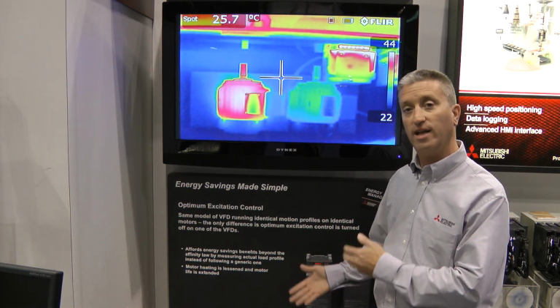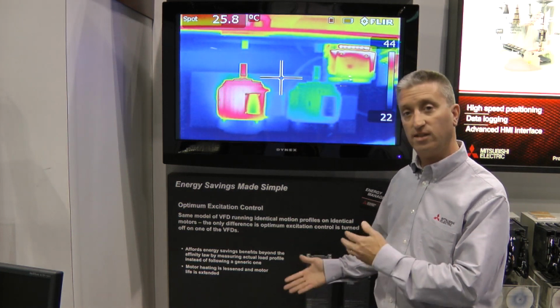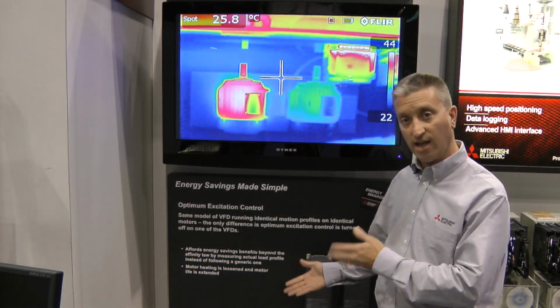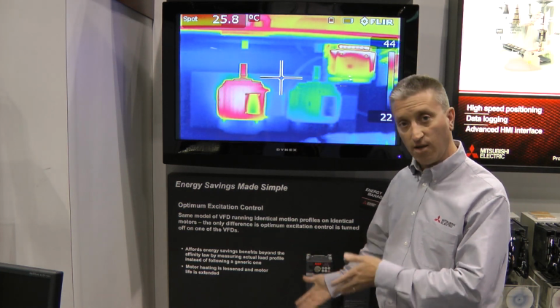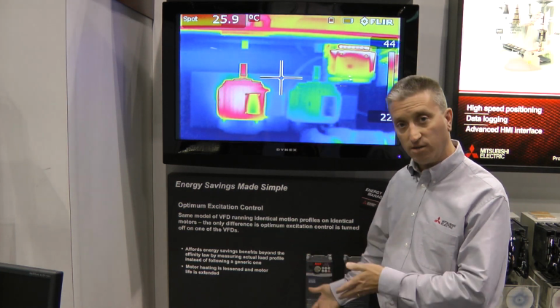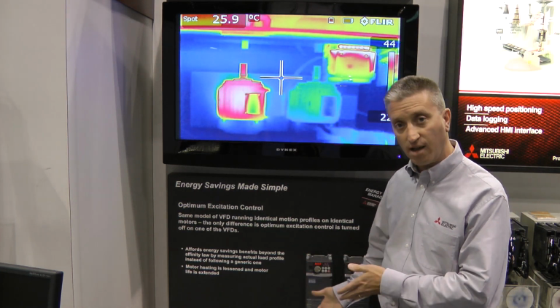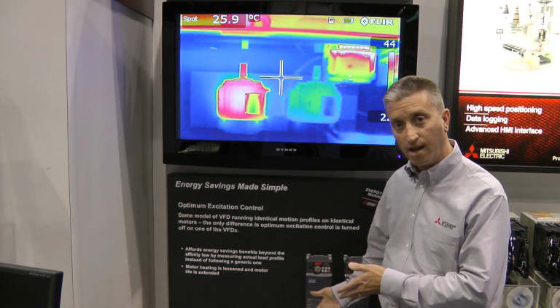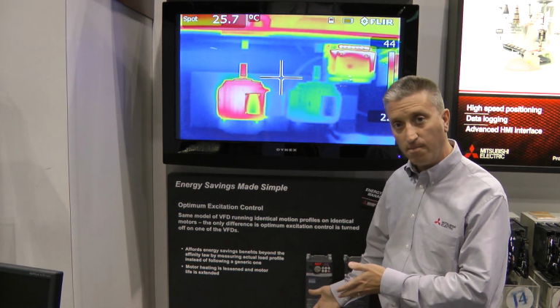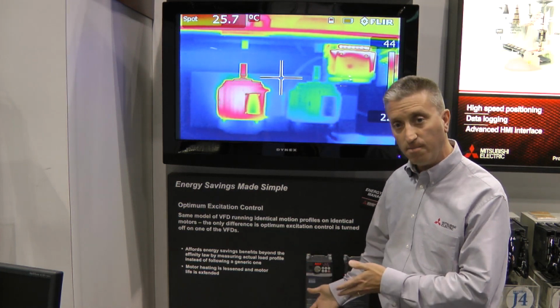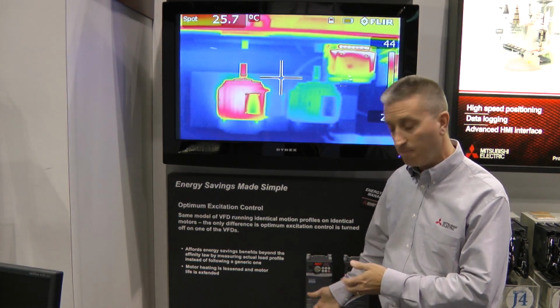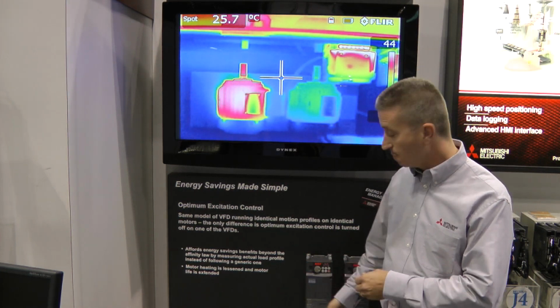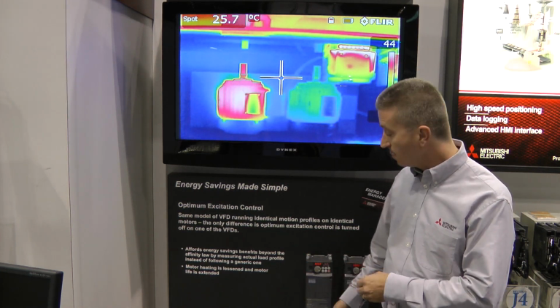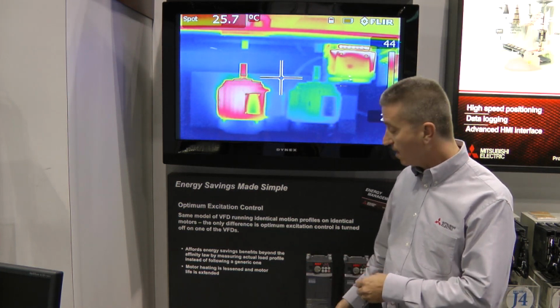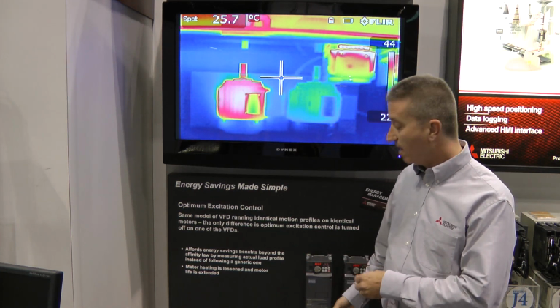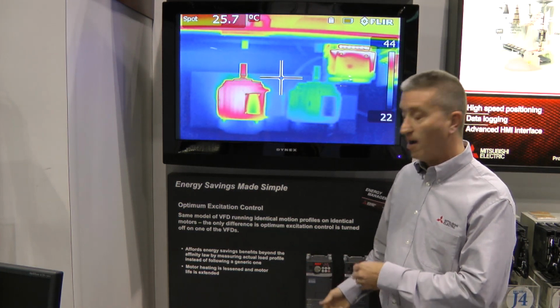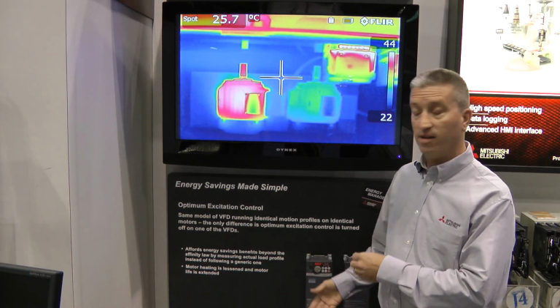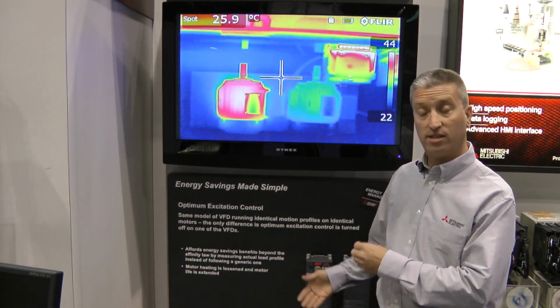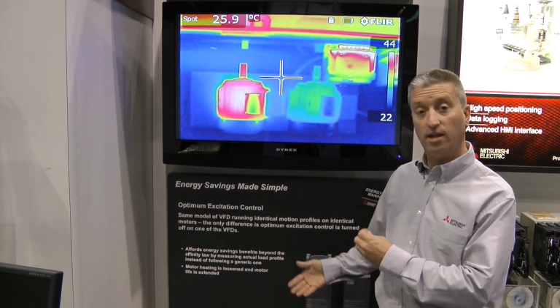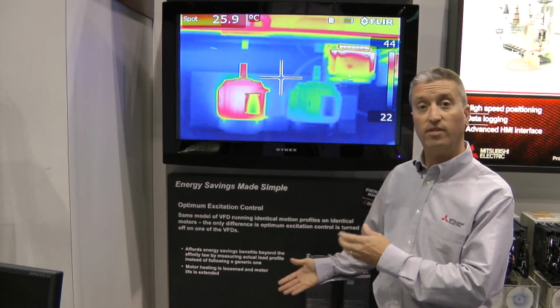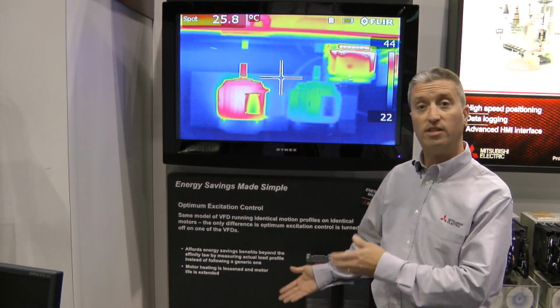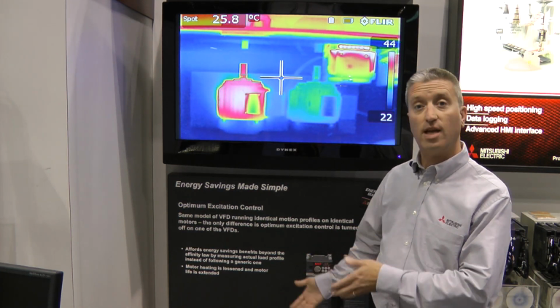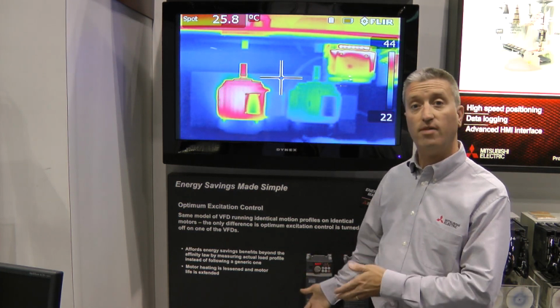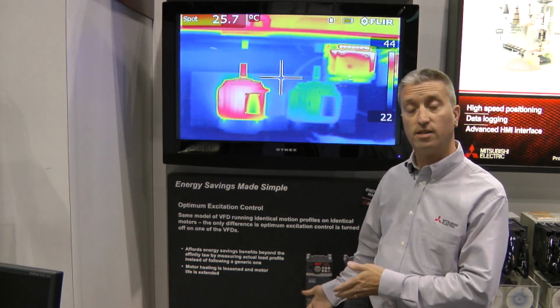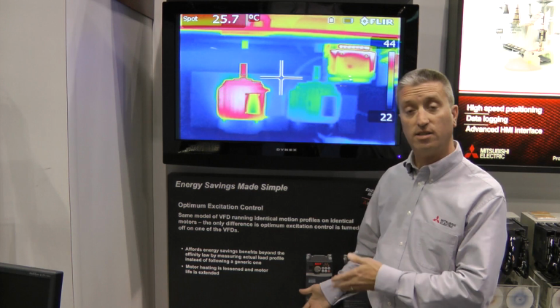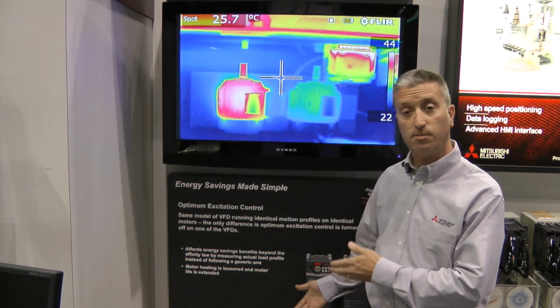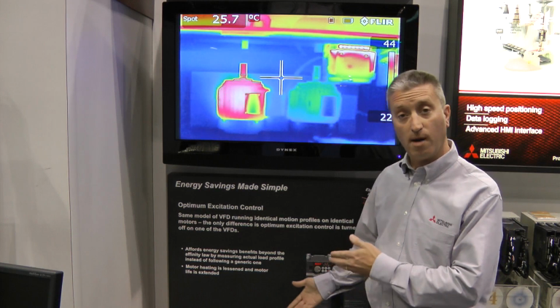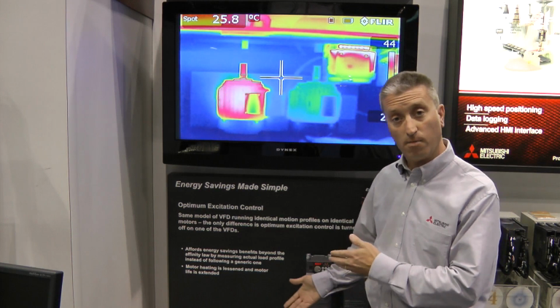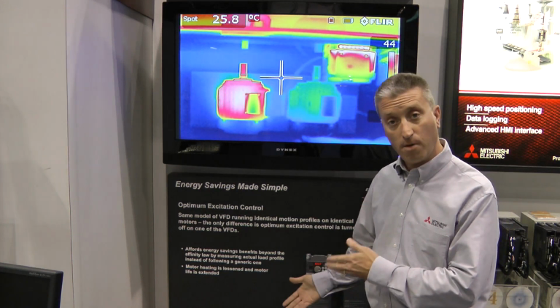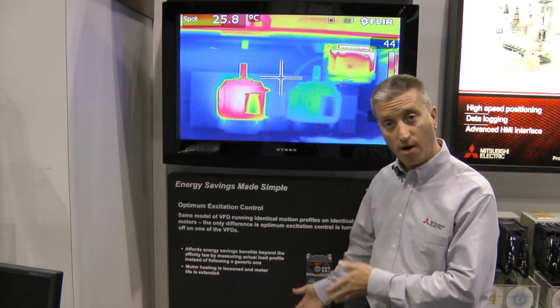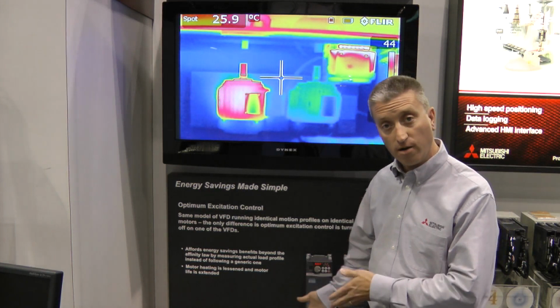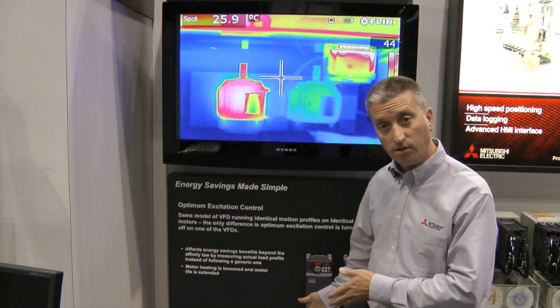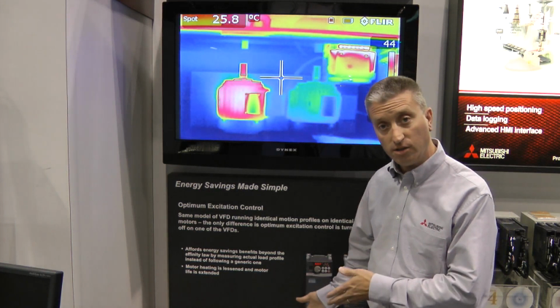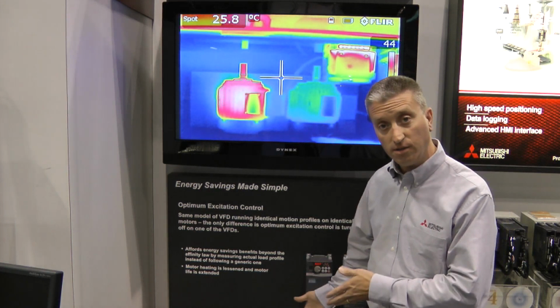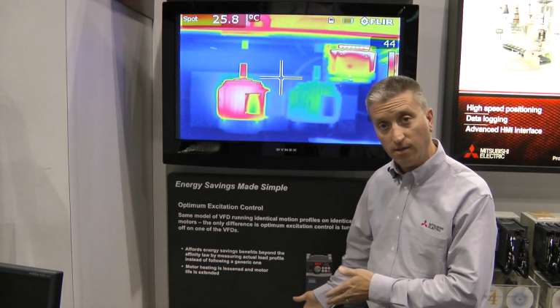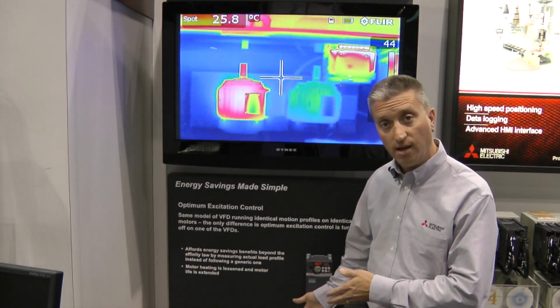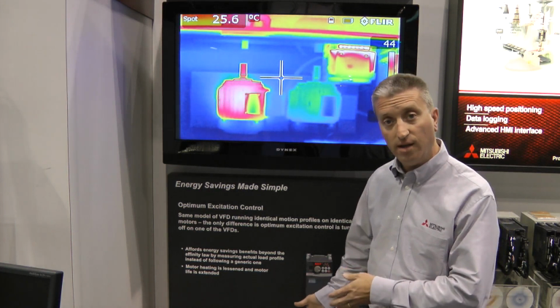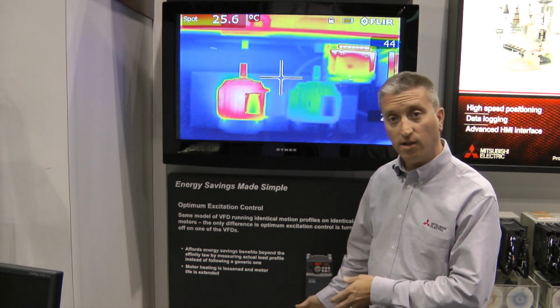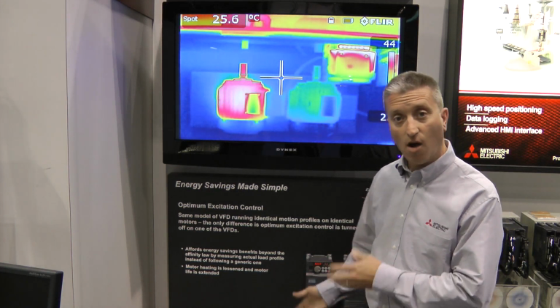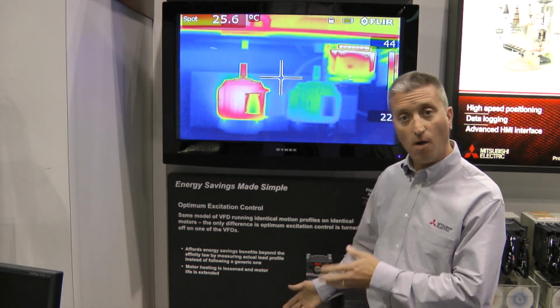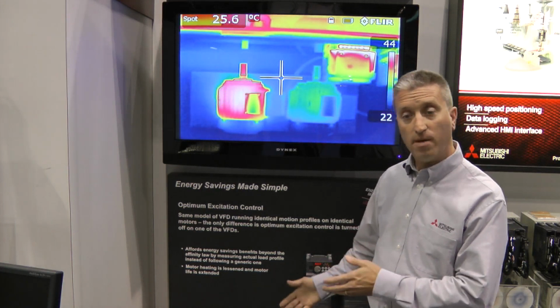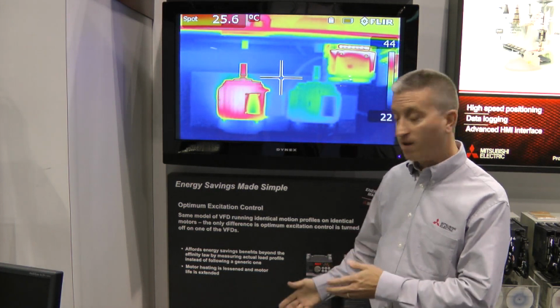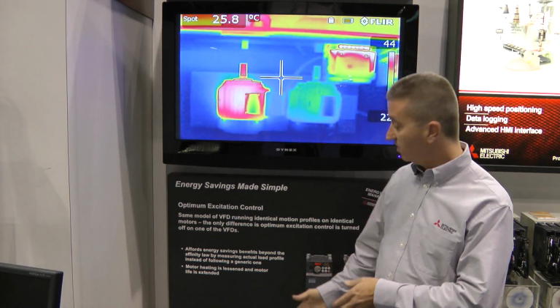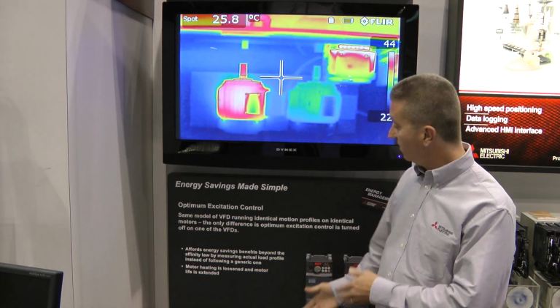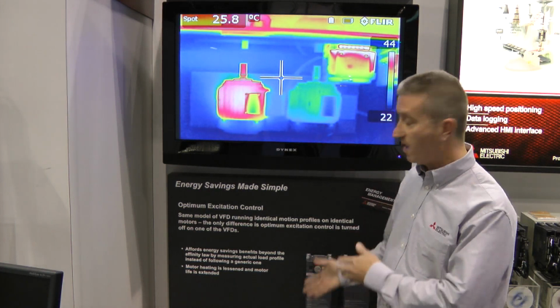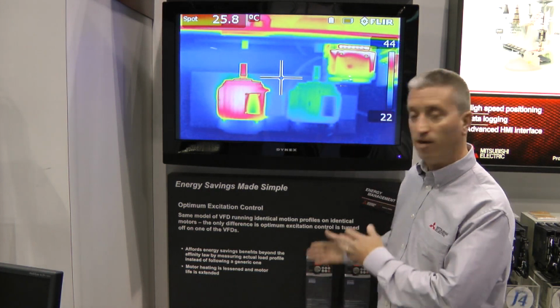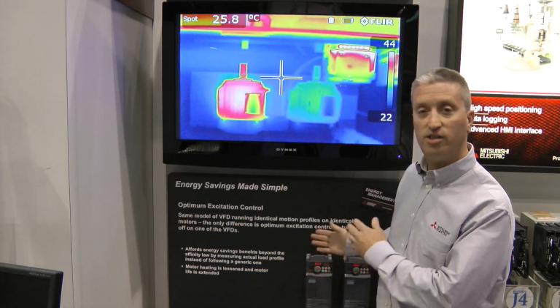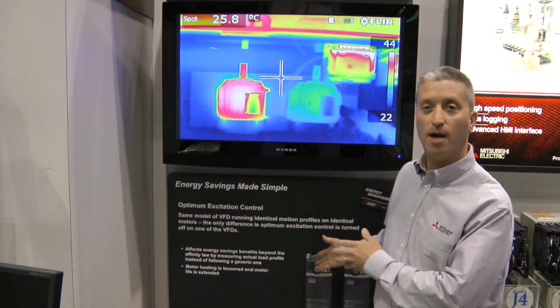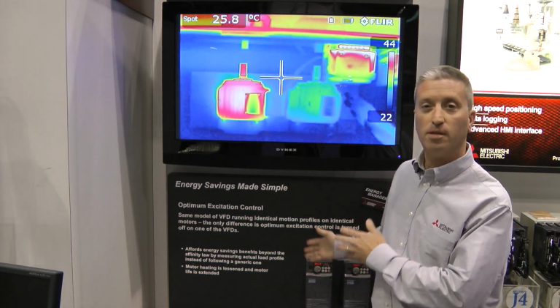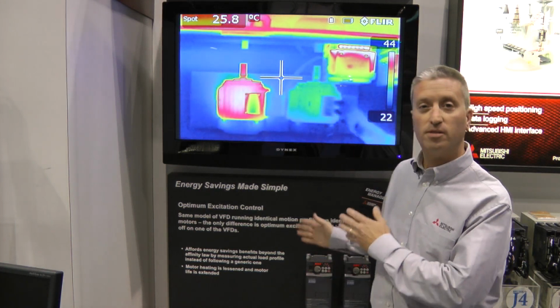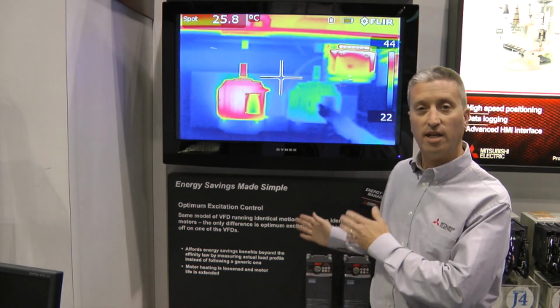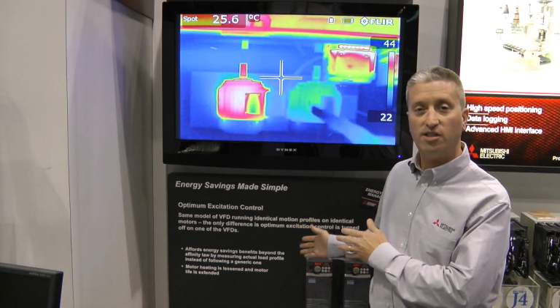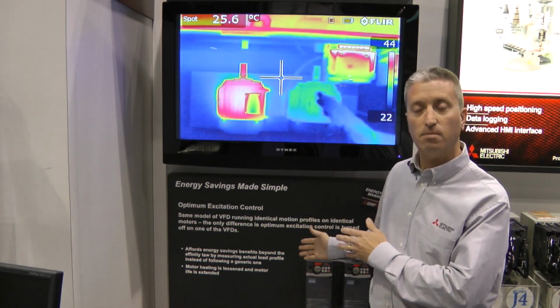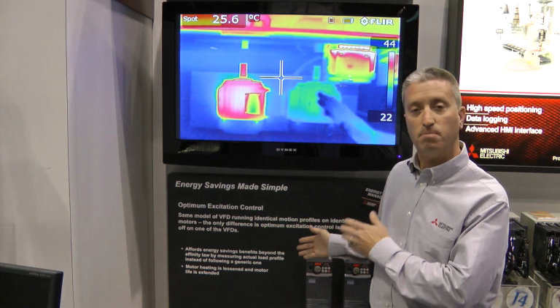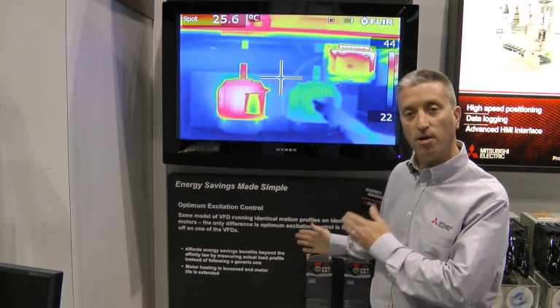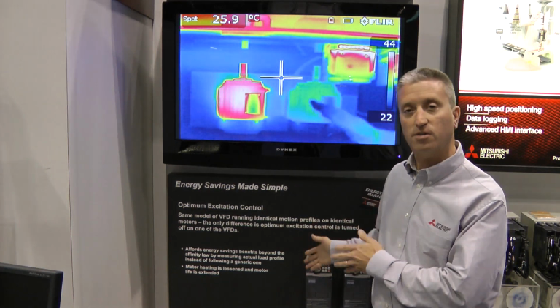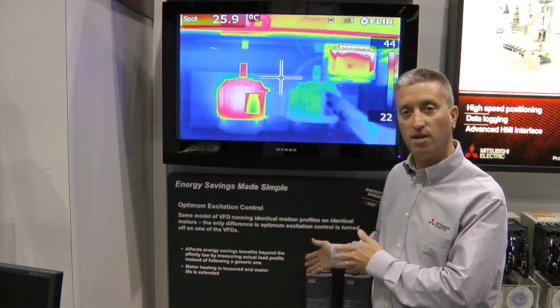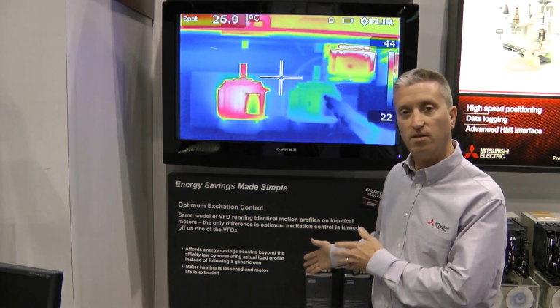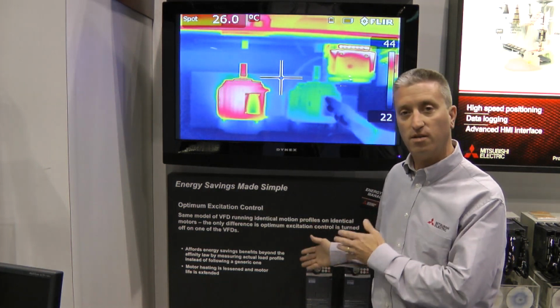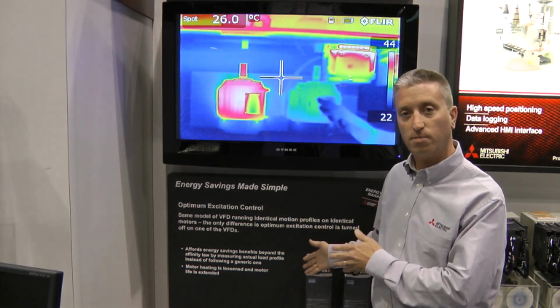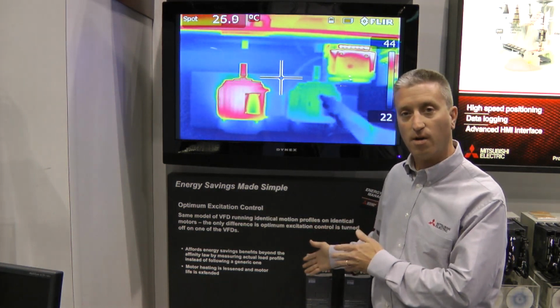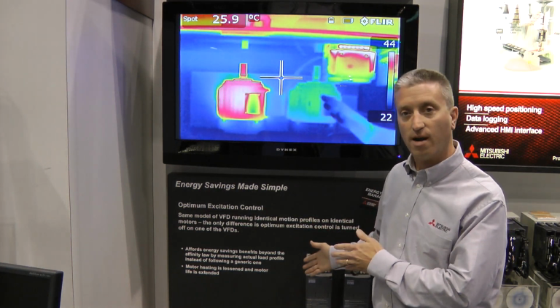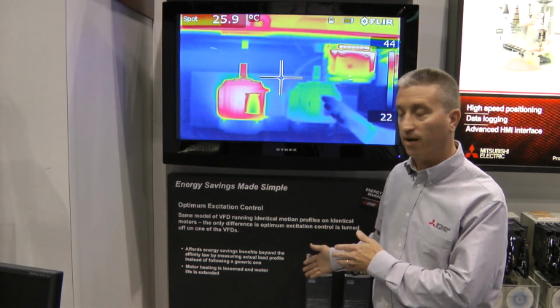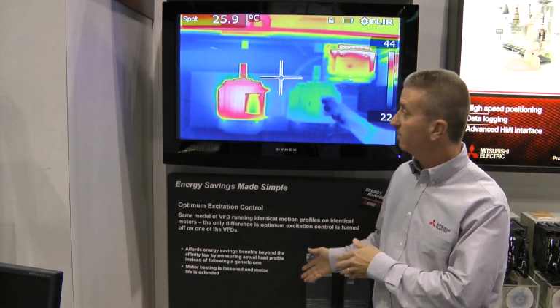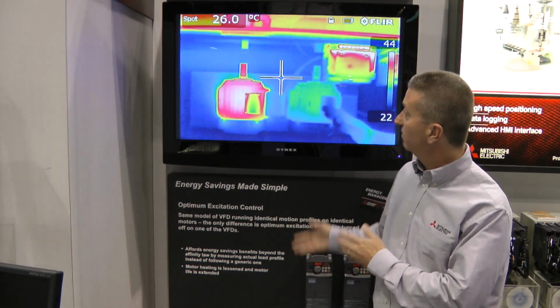So less downtime, savings on spare parts — all because of the energy optimization built into the products.